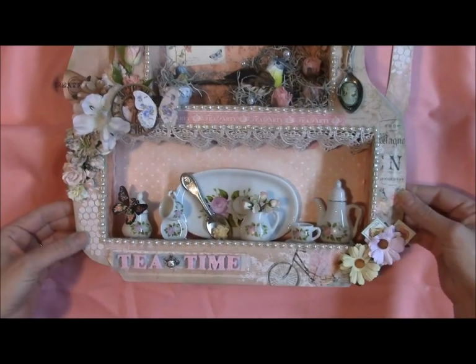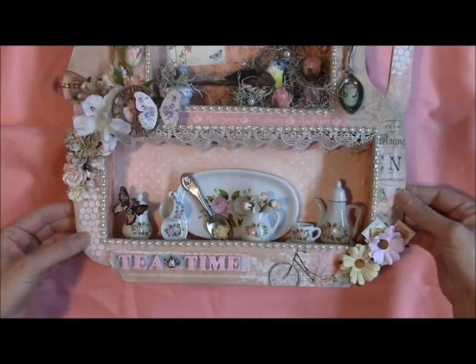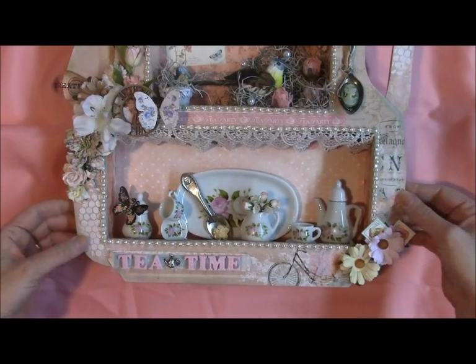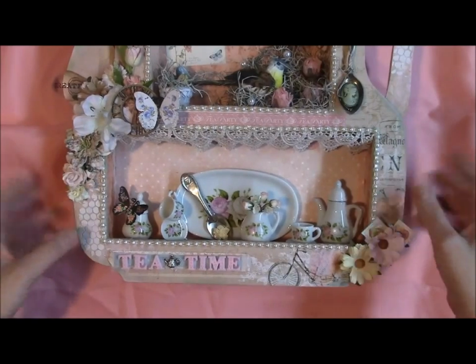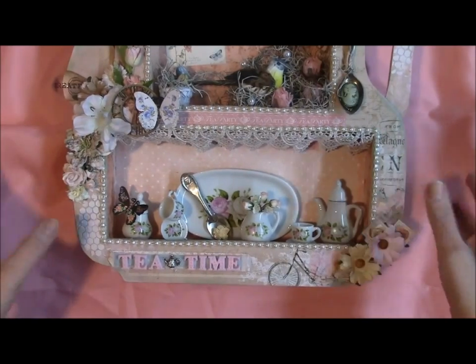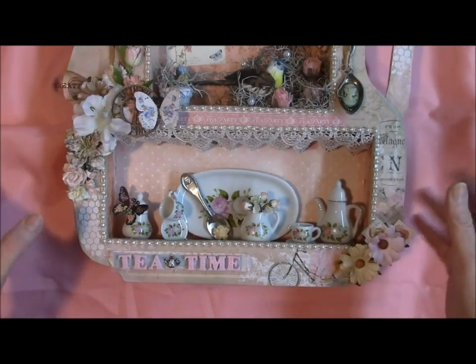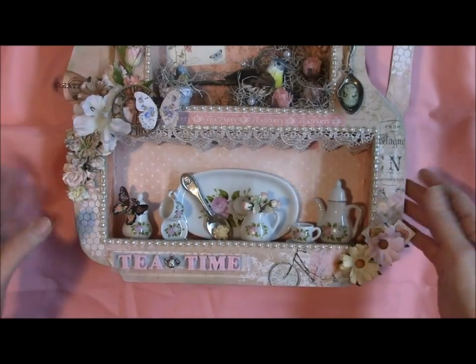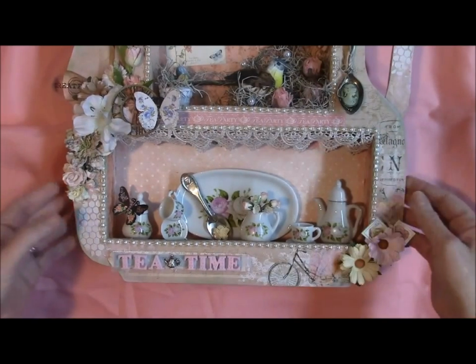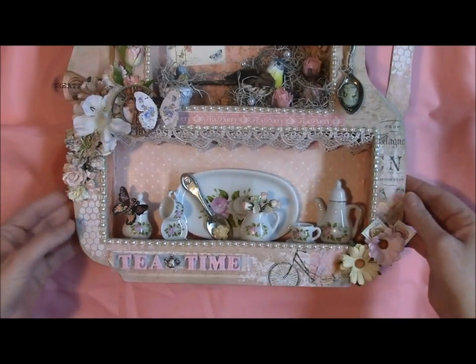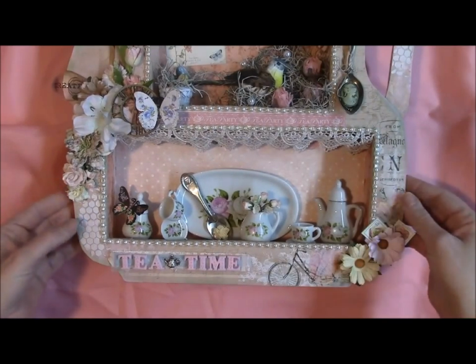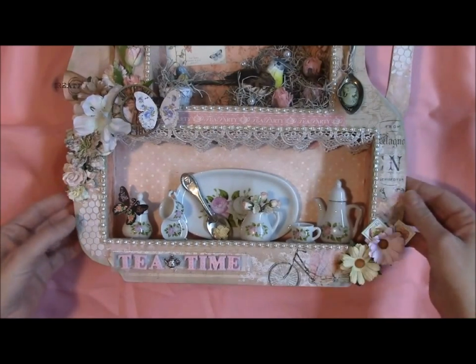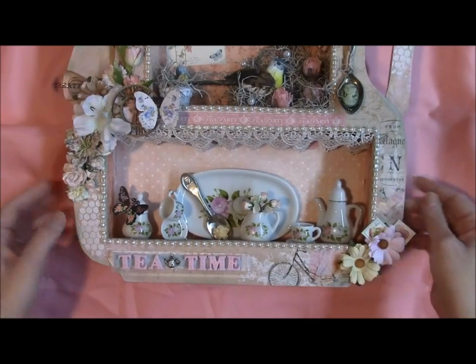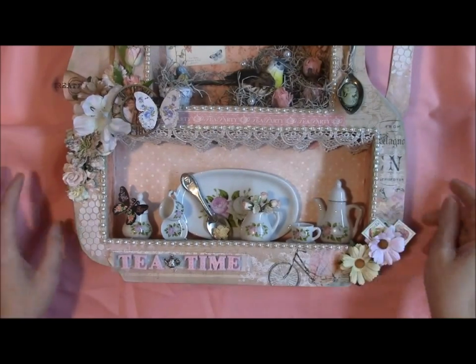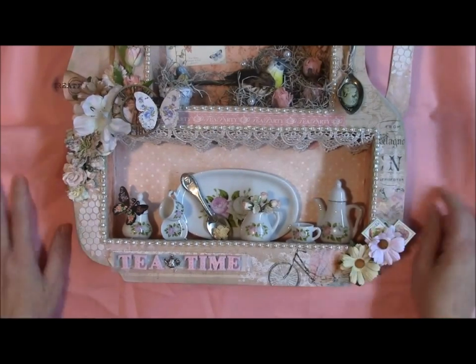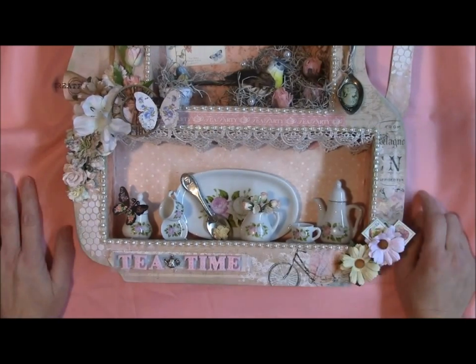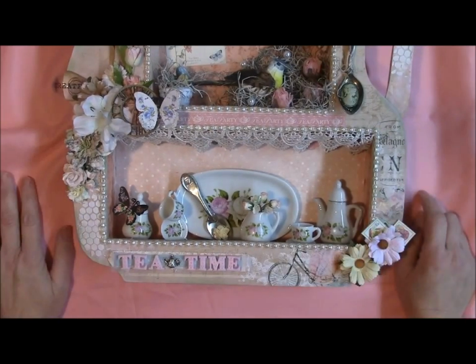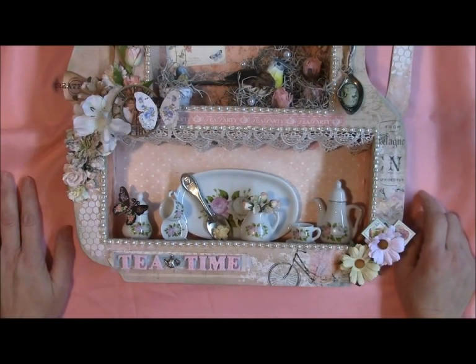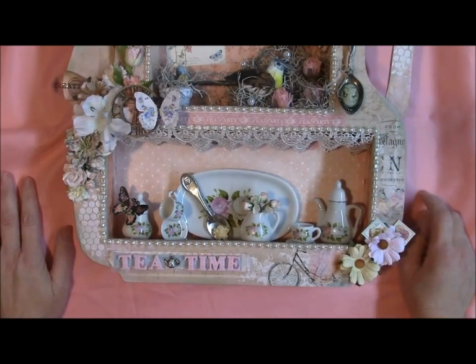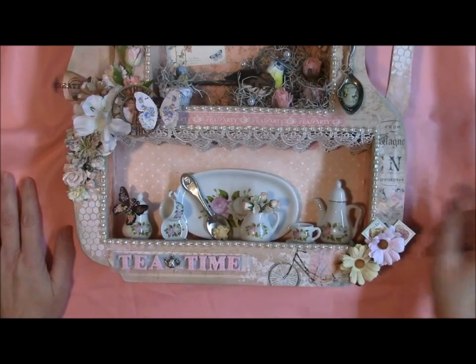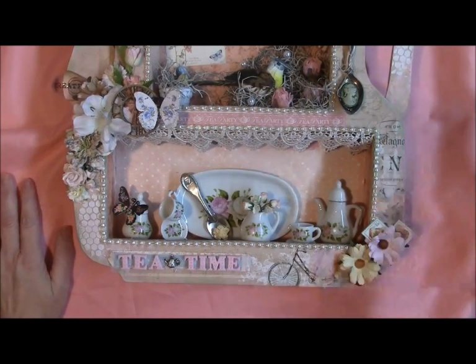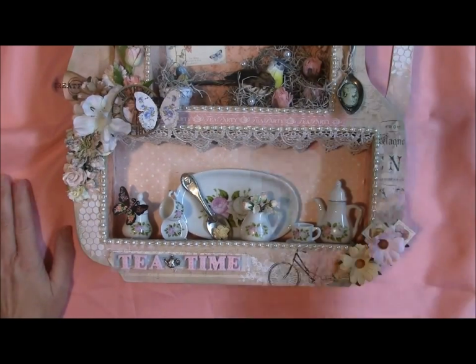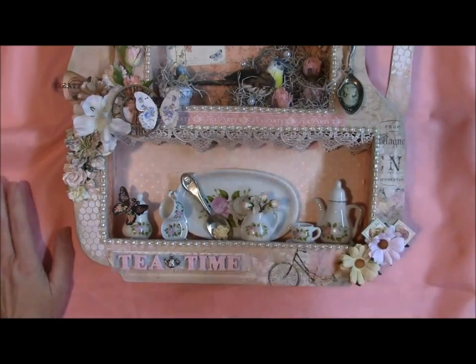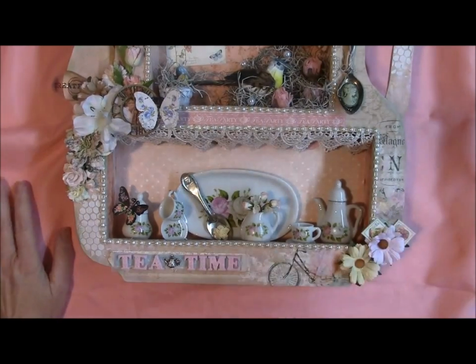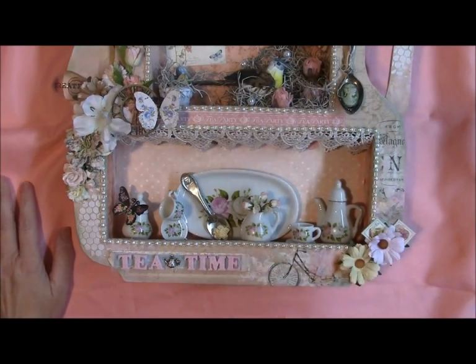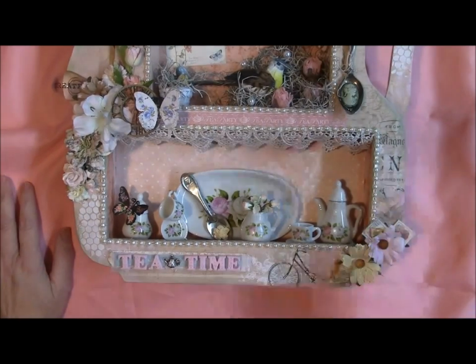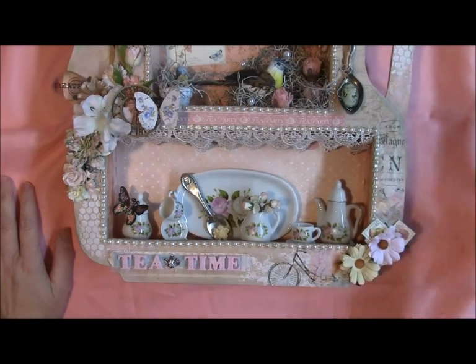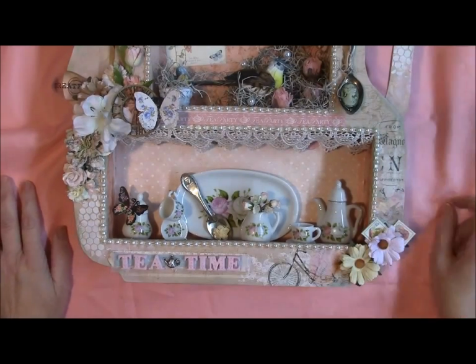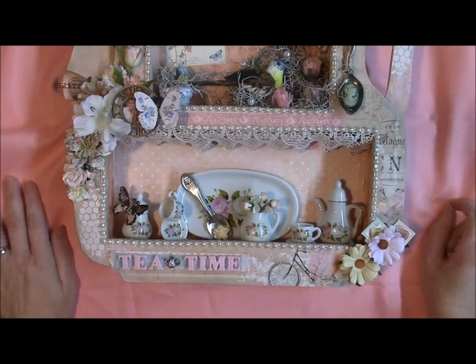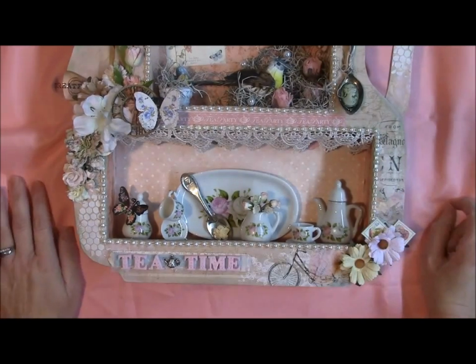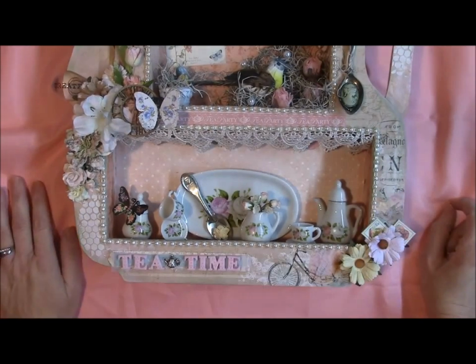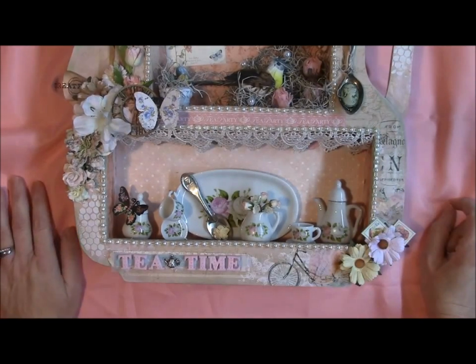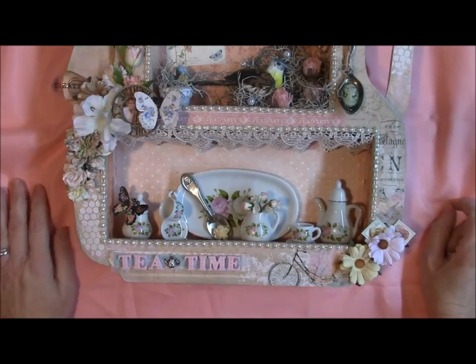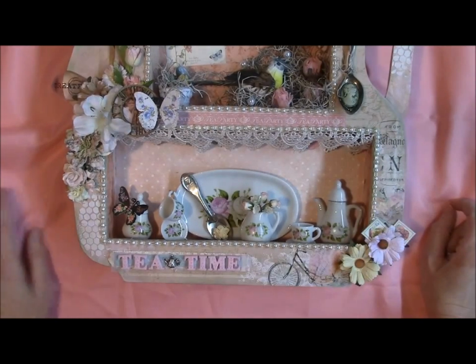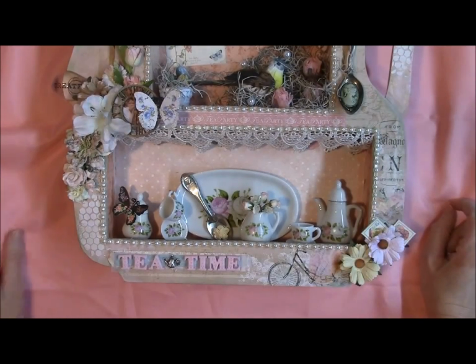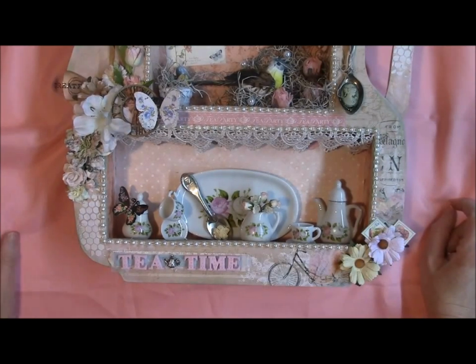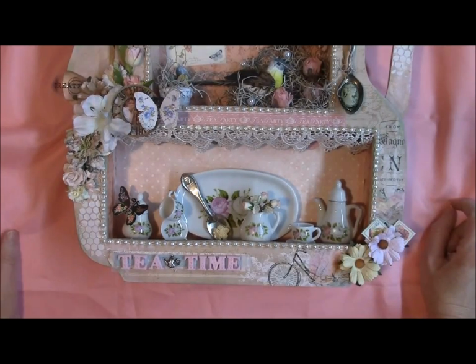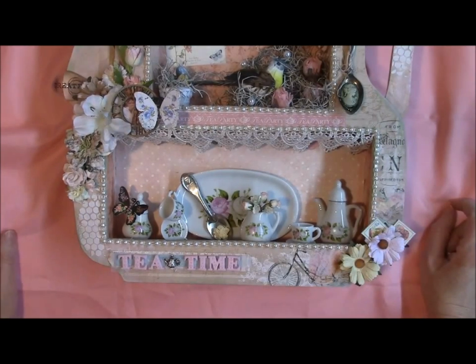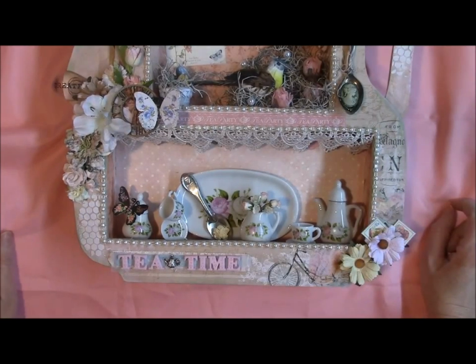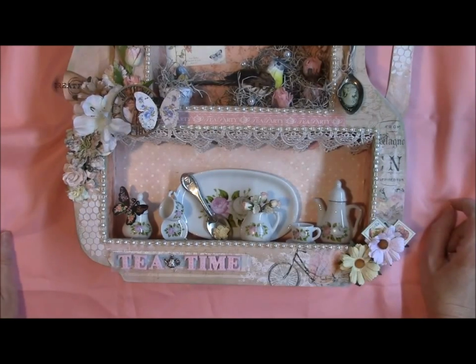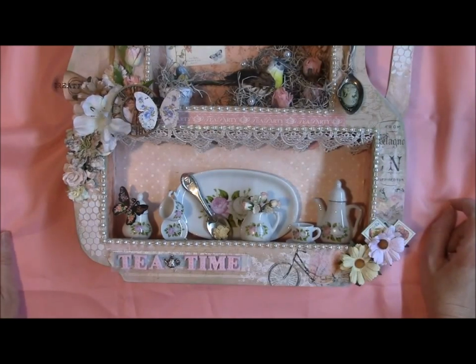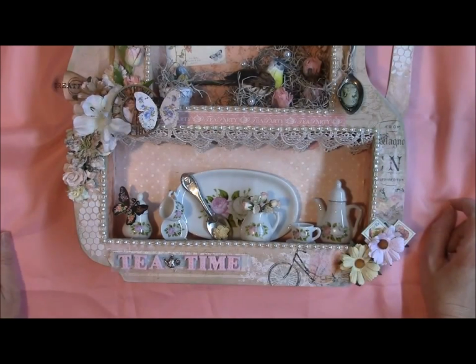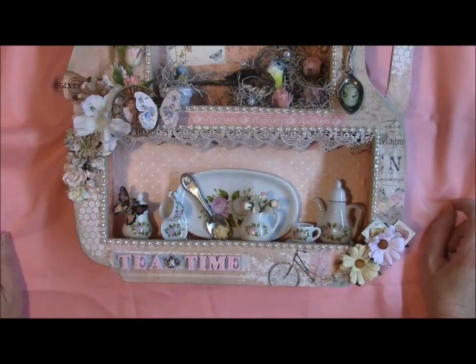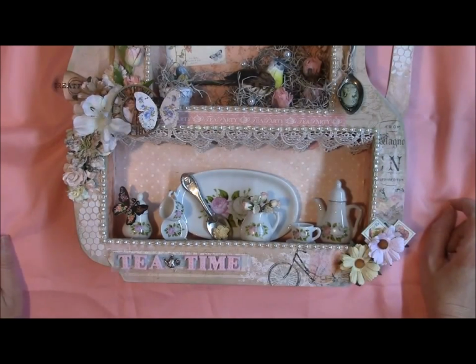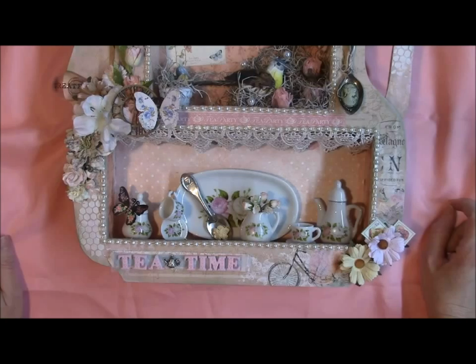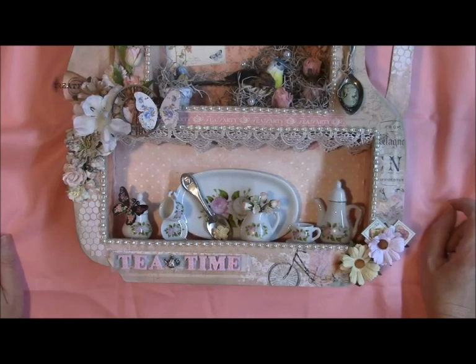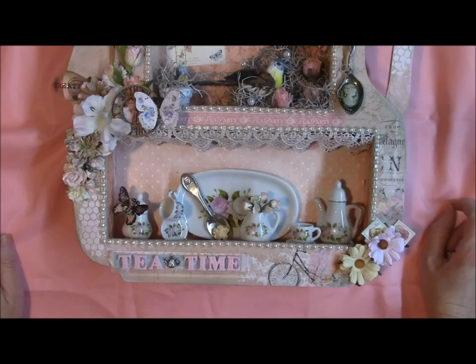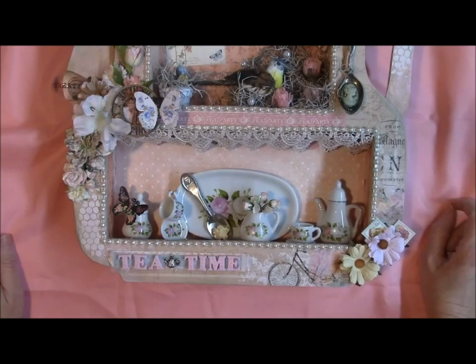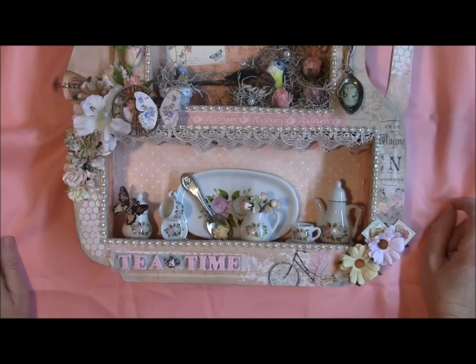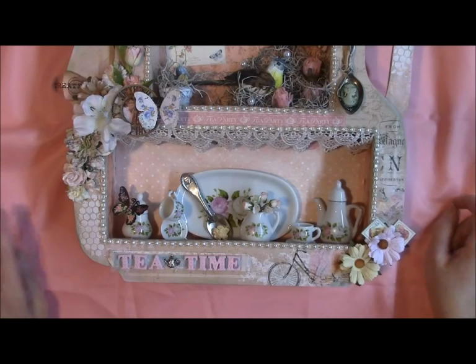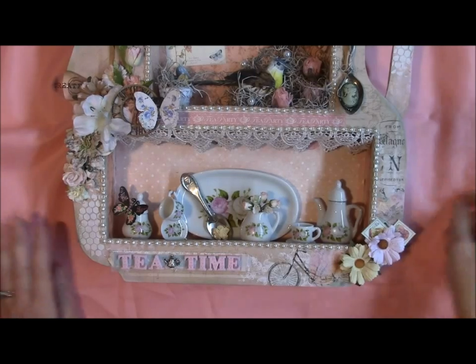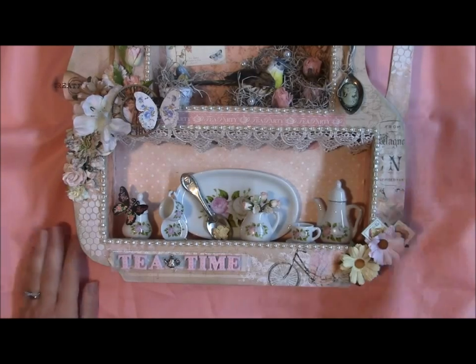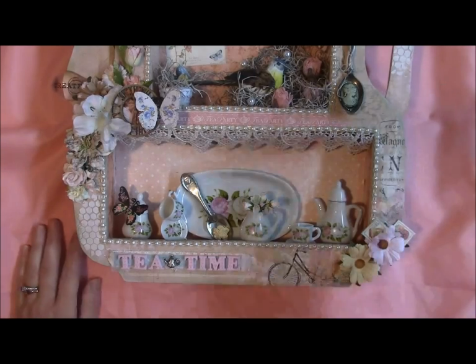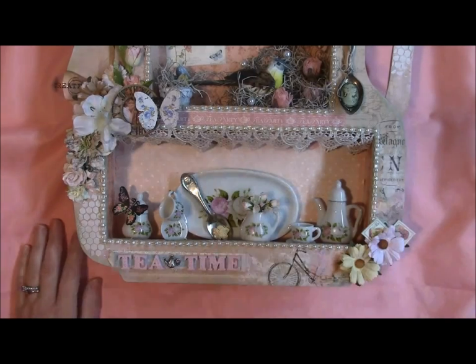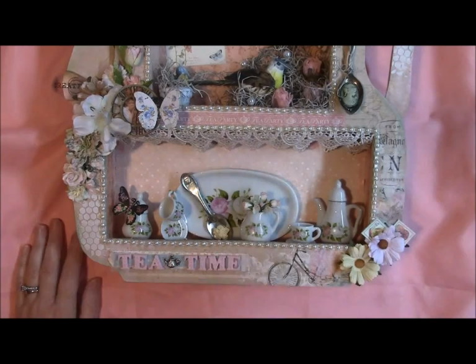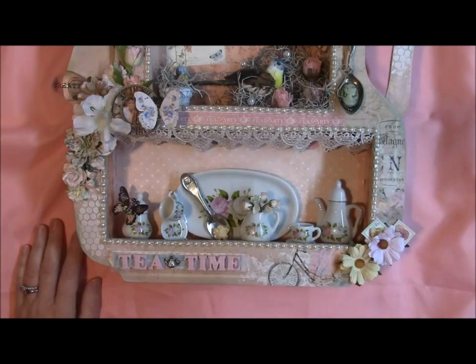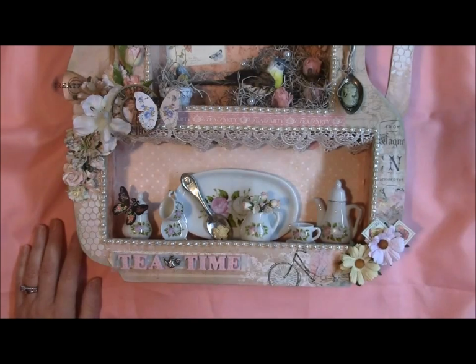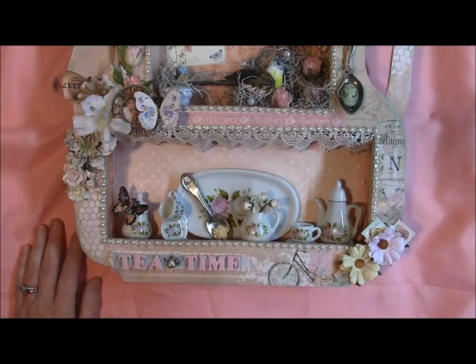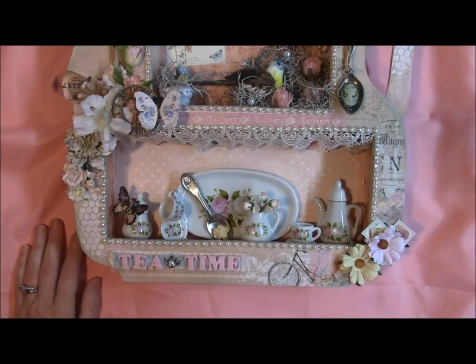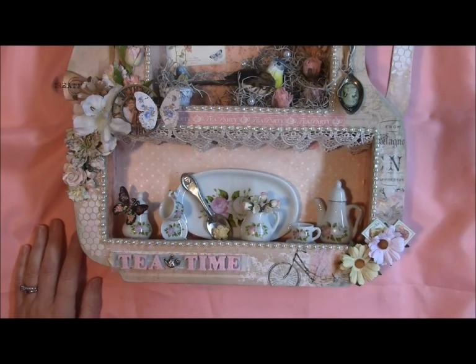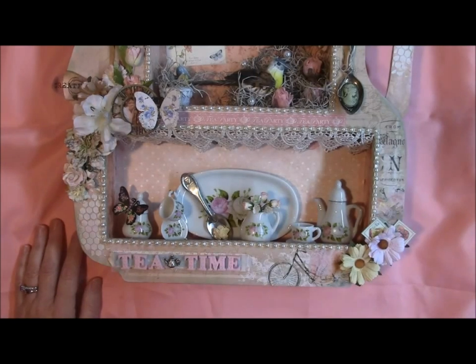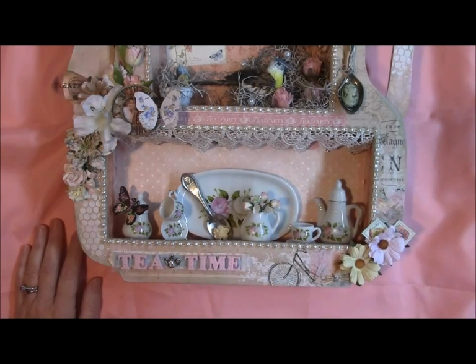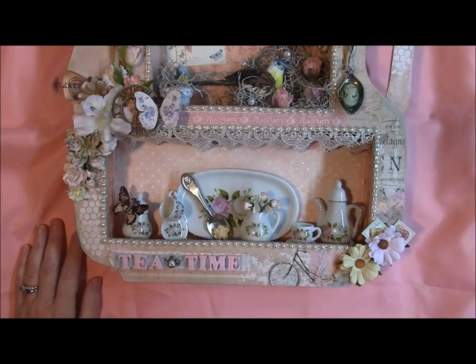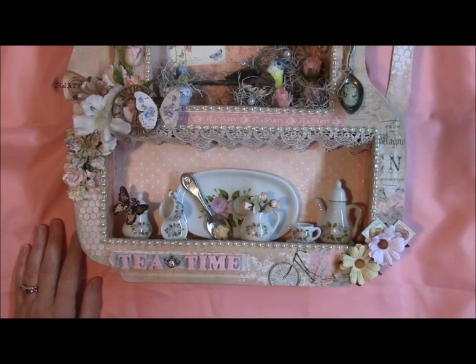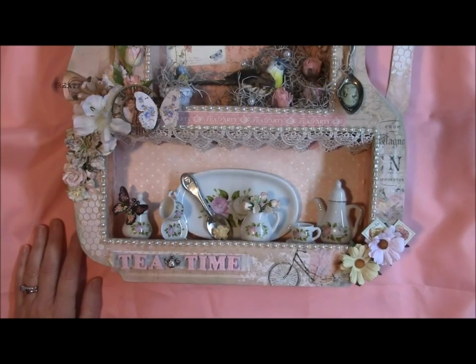I'll zoom around here real quick just so you can see it. I just love it and I can't wait to hang it on the wall. That's the project — thank you all for watching and have a great day.